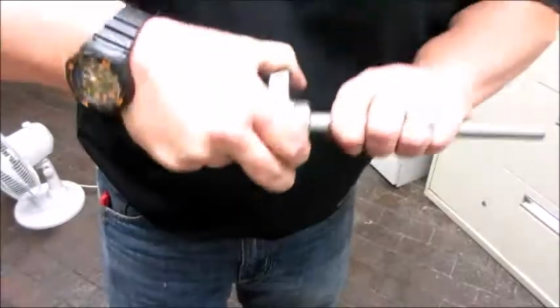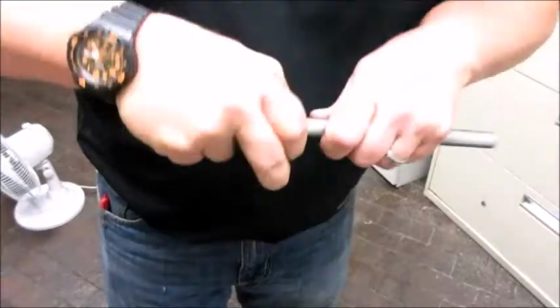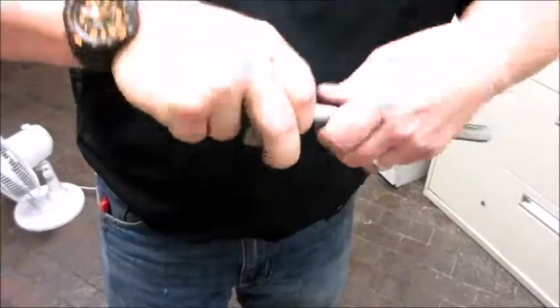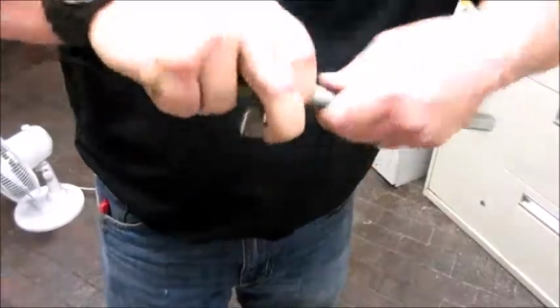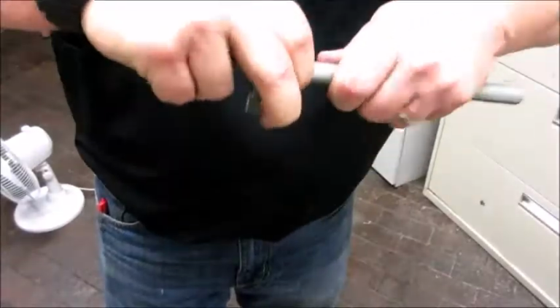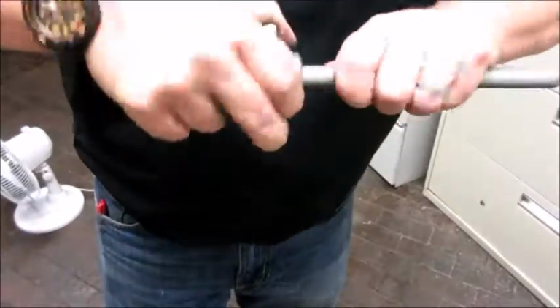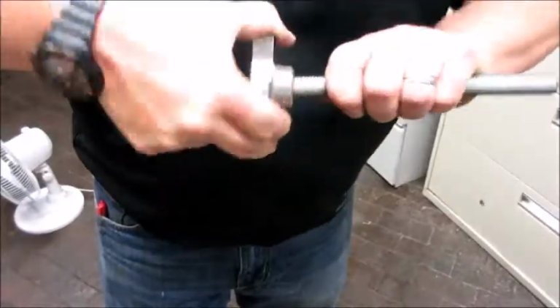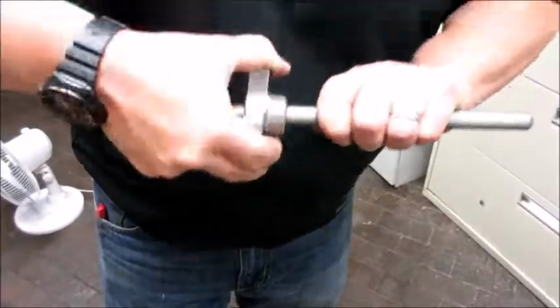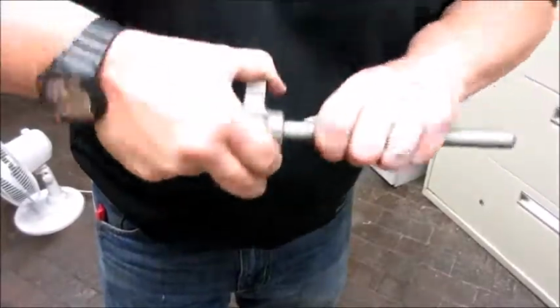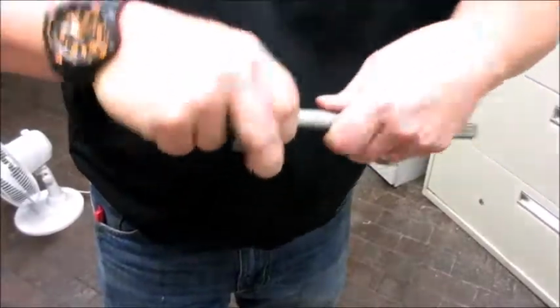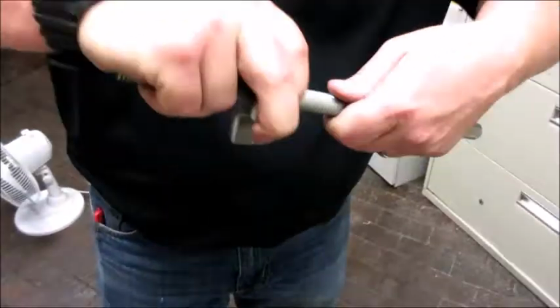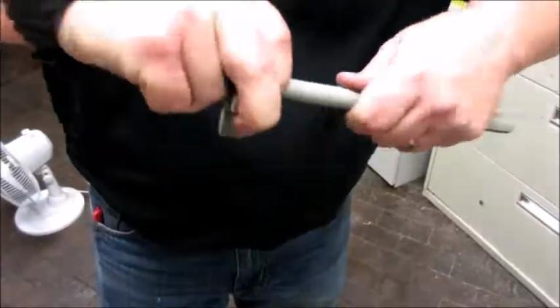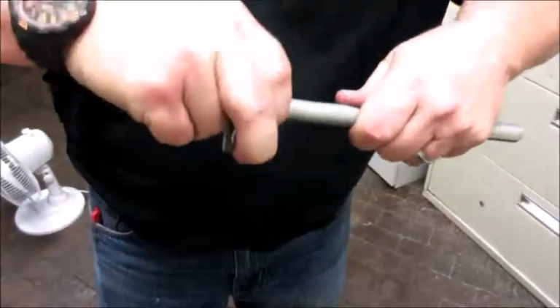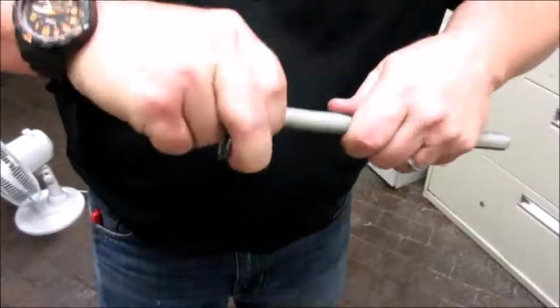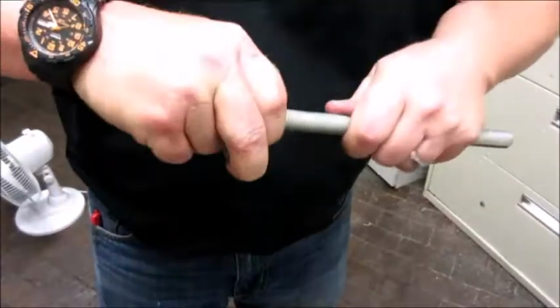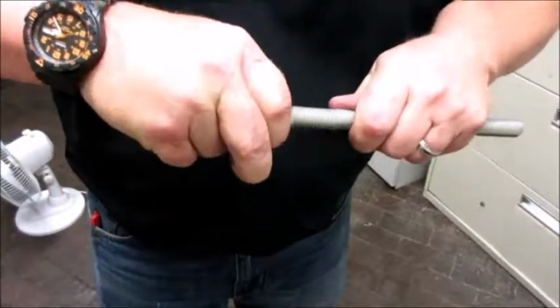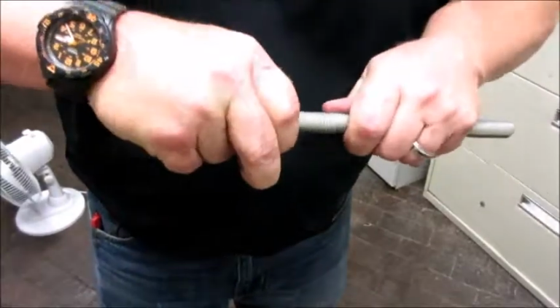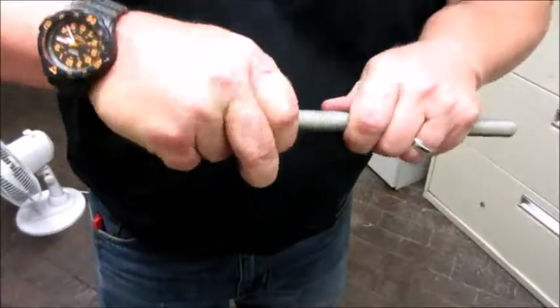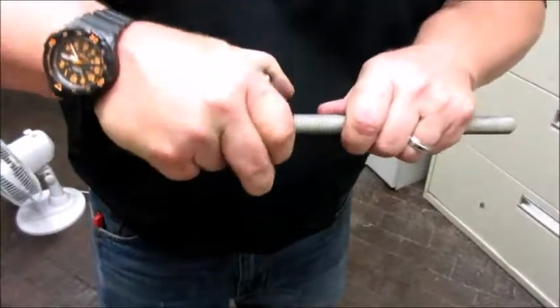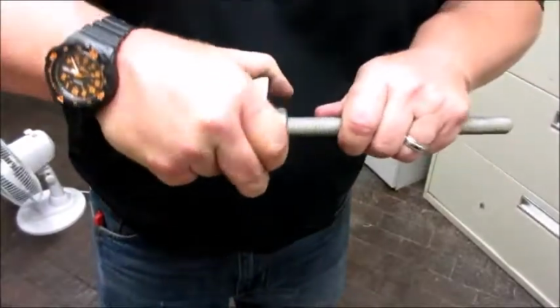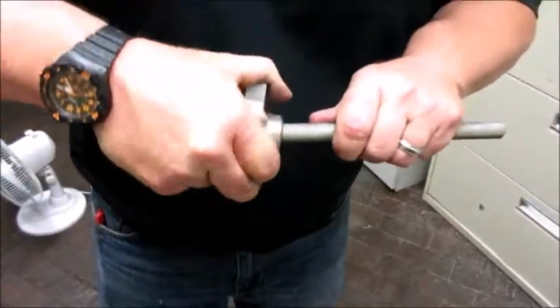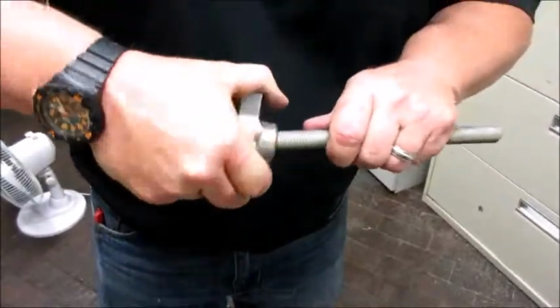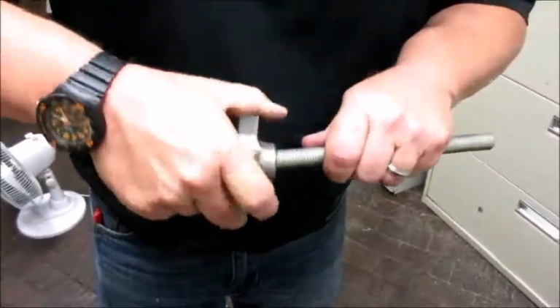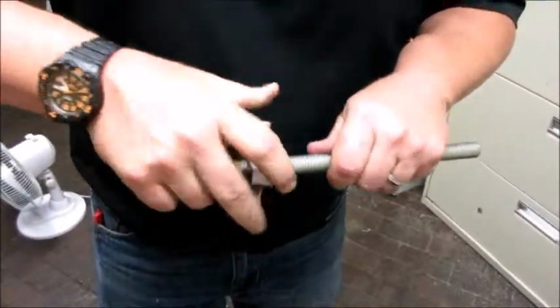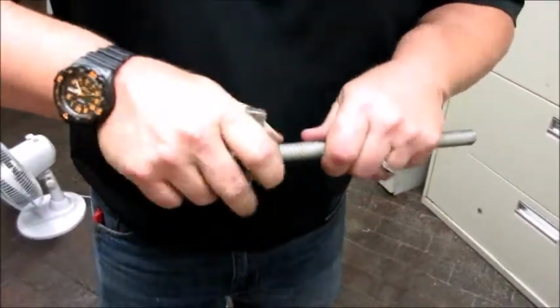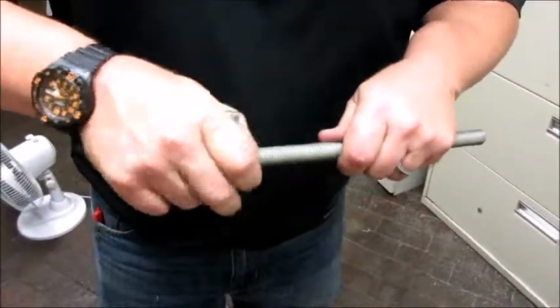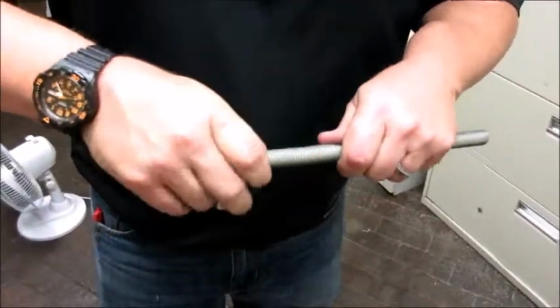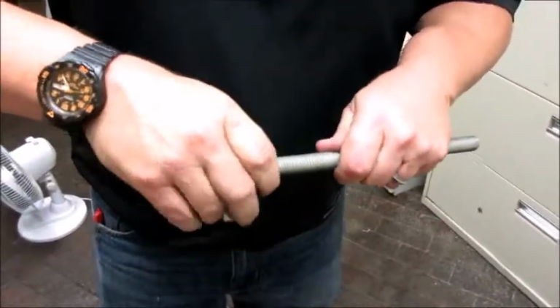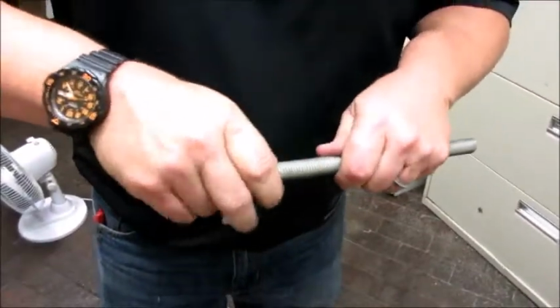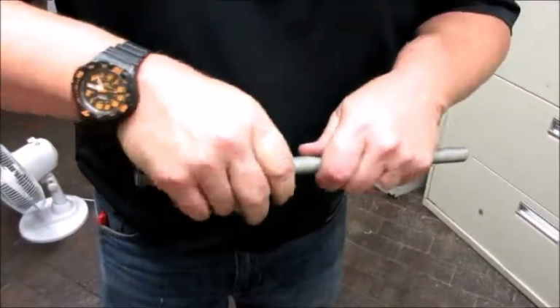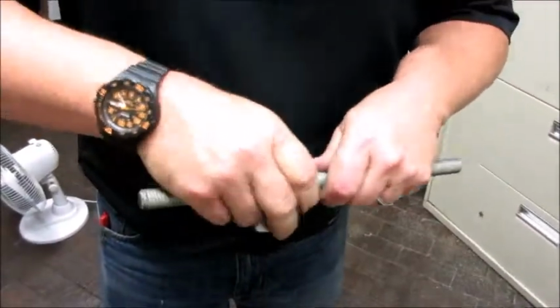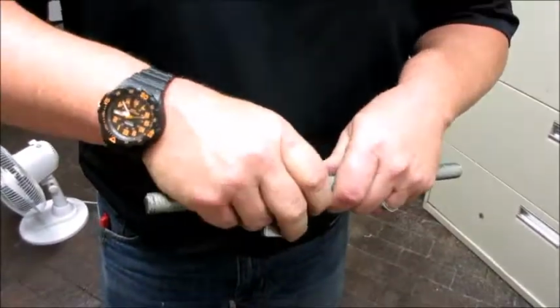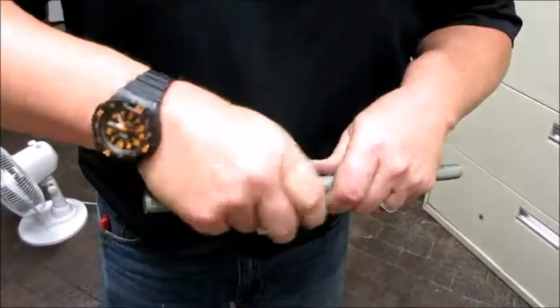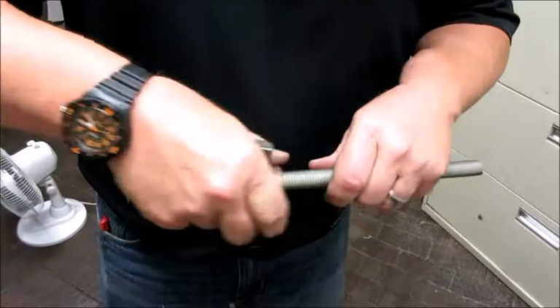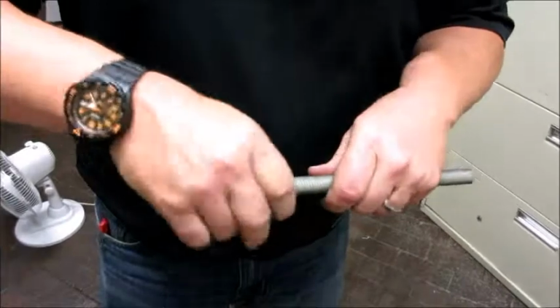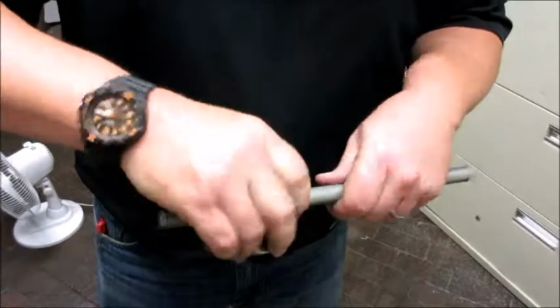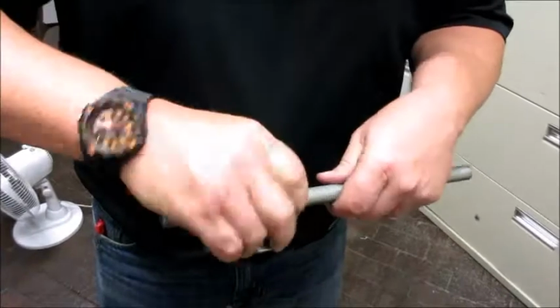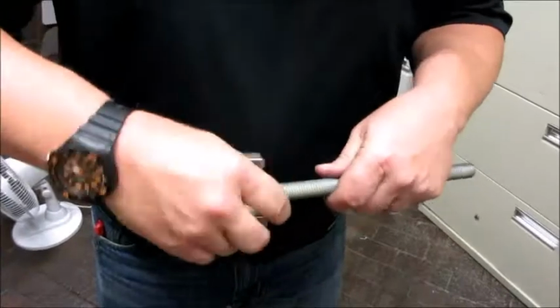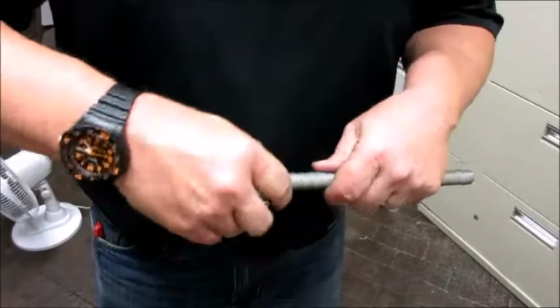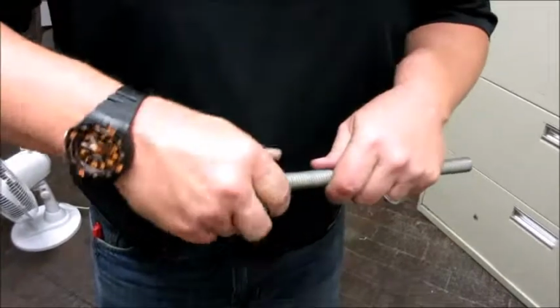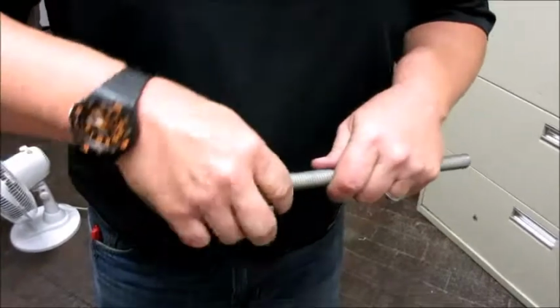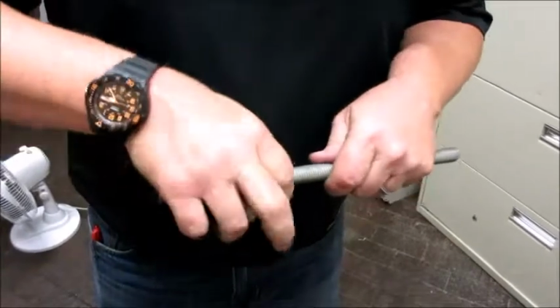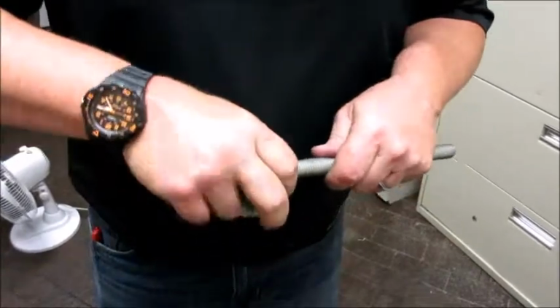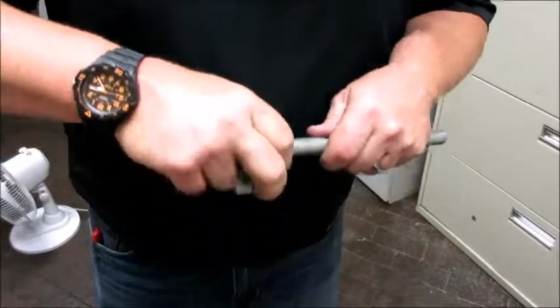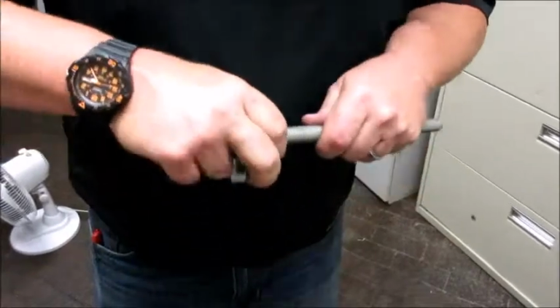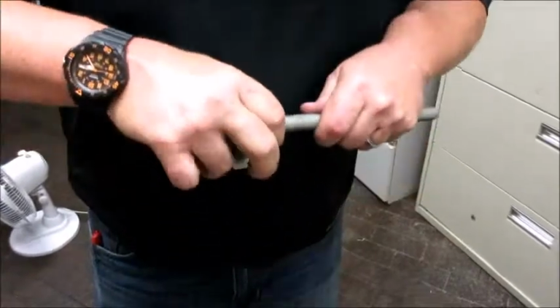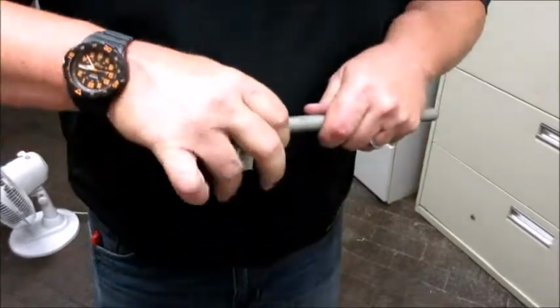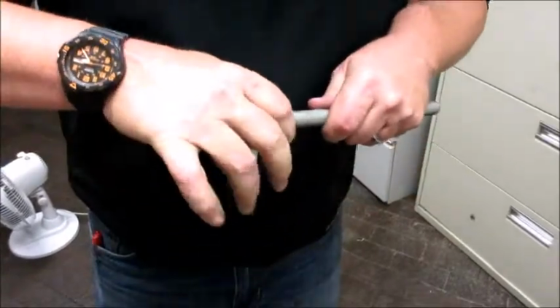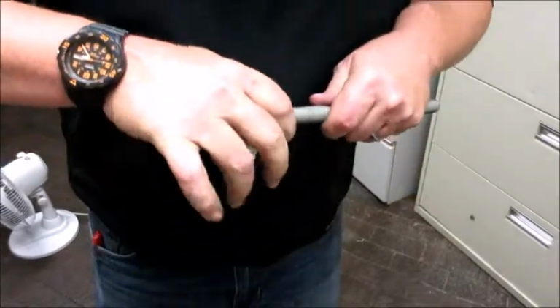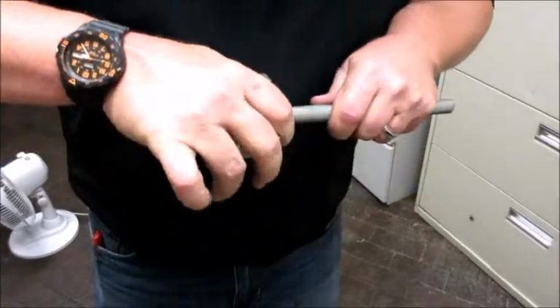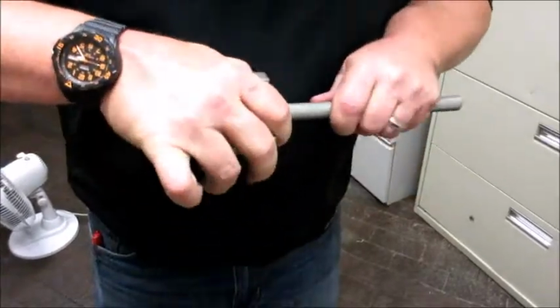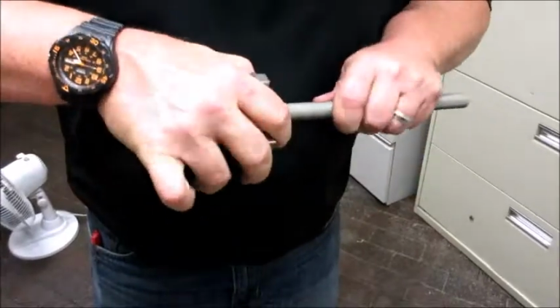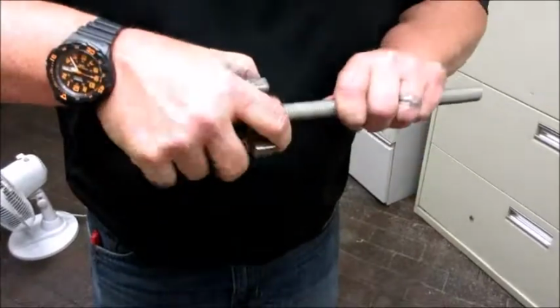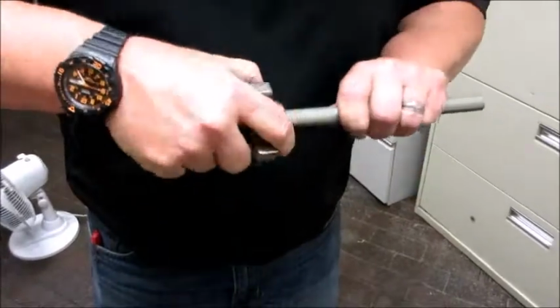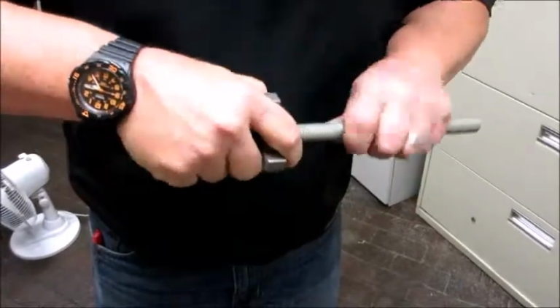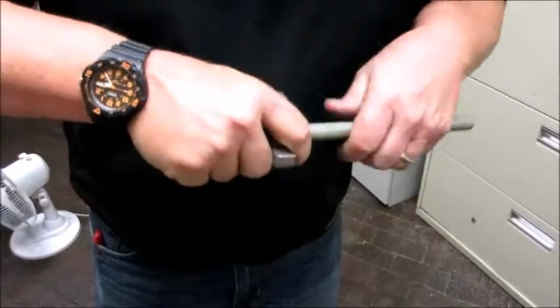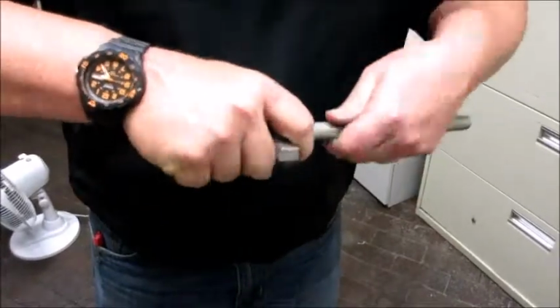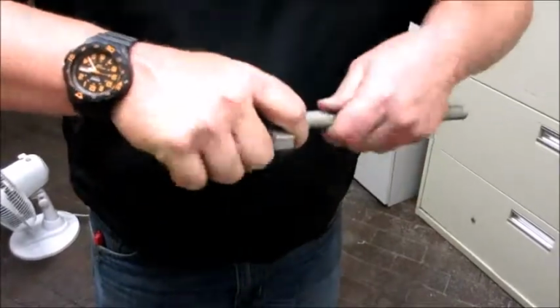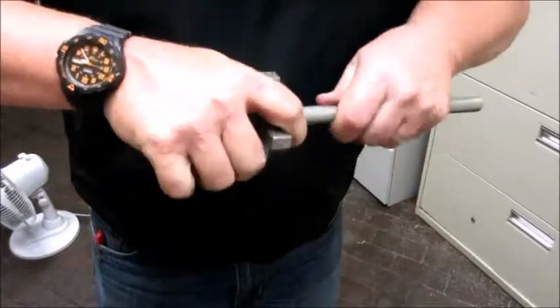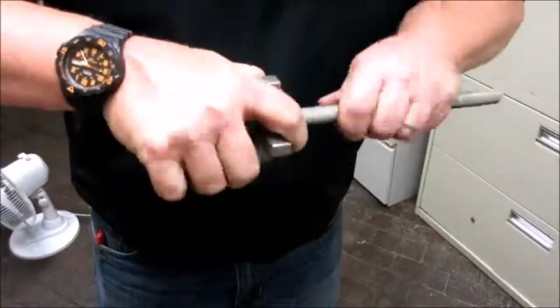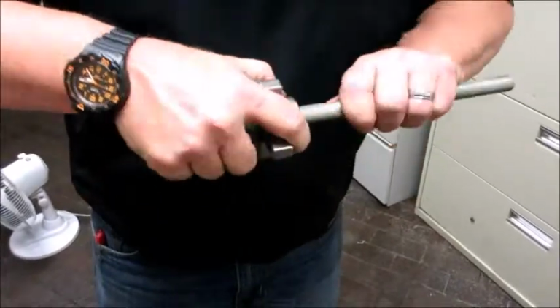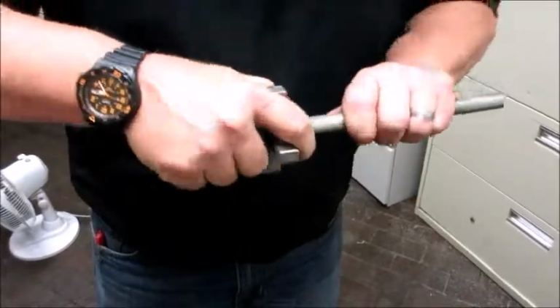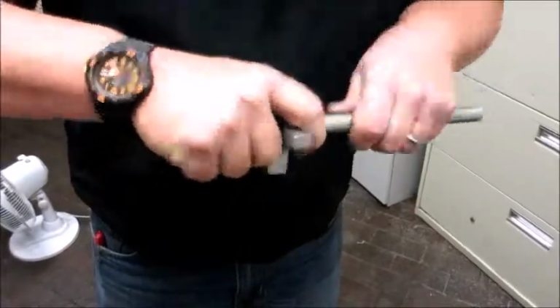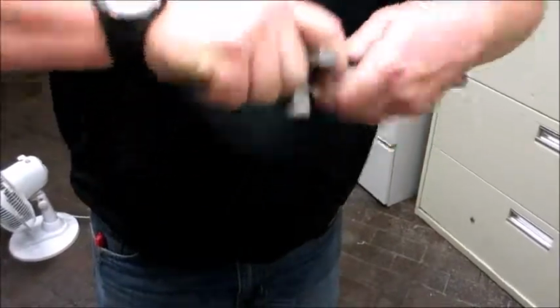It screws on, it screws off. It slides back and forth until you get it tight, and then you can tighten up your part.